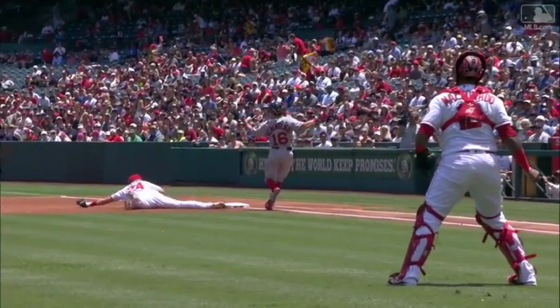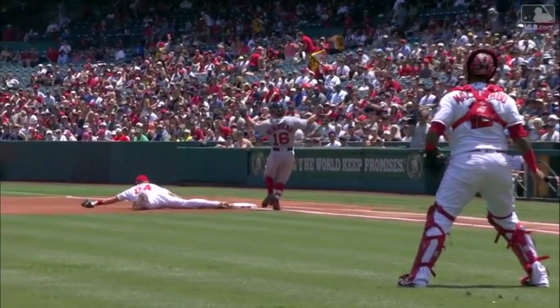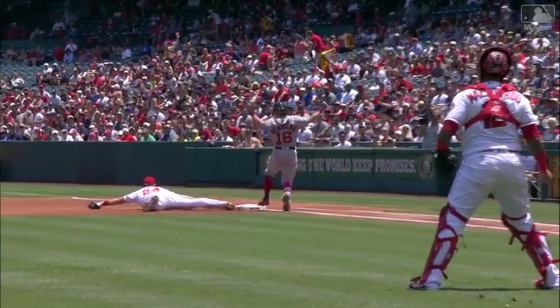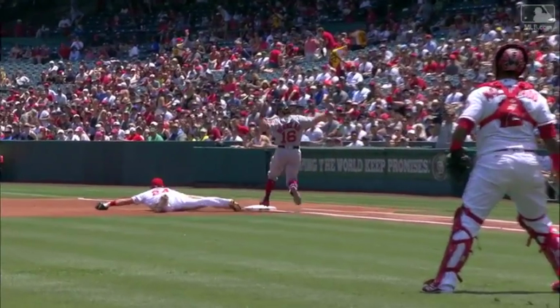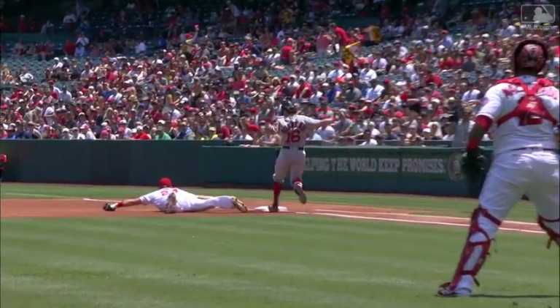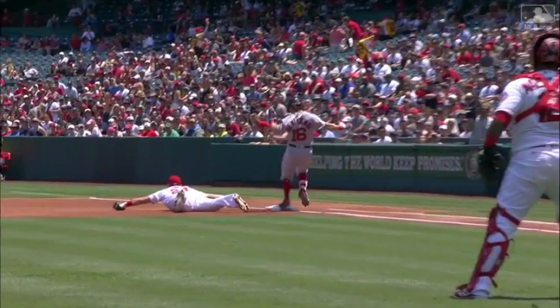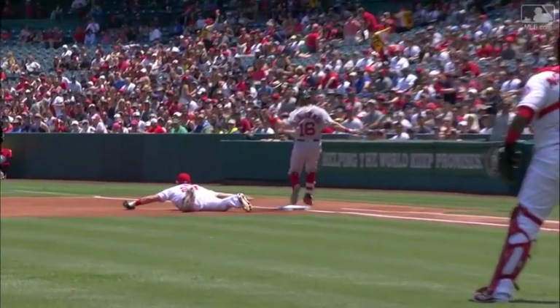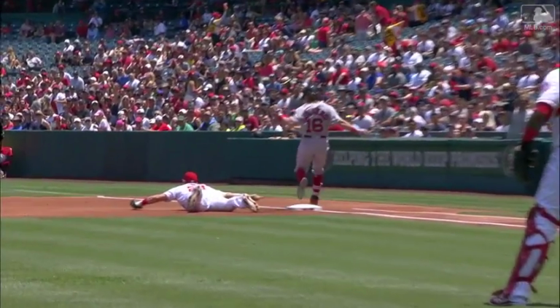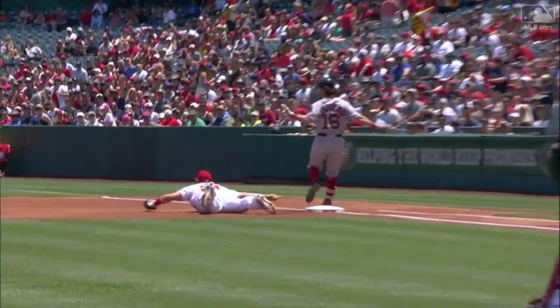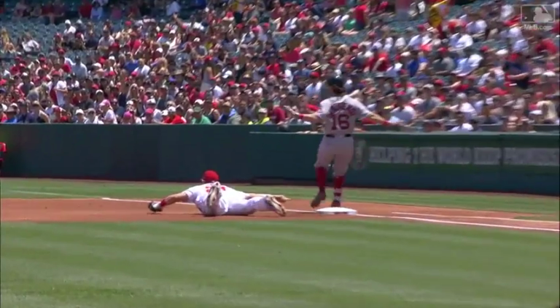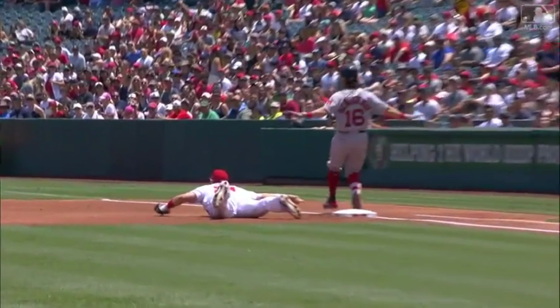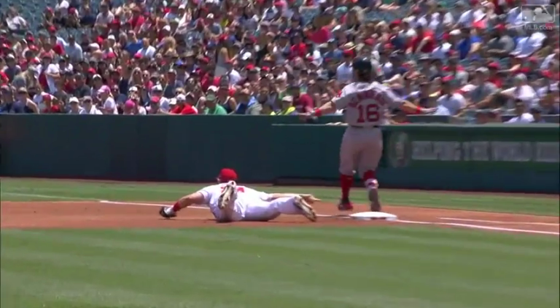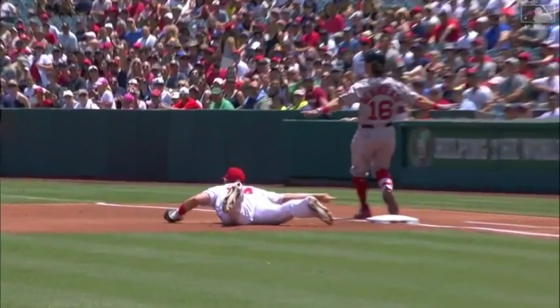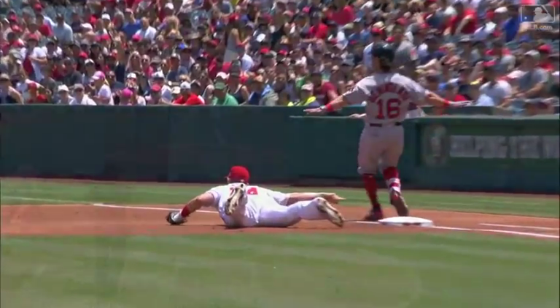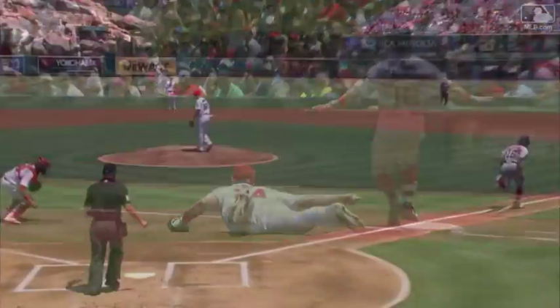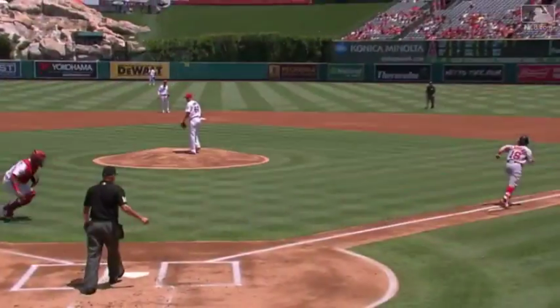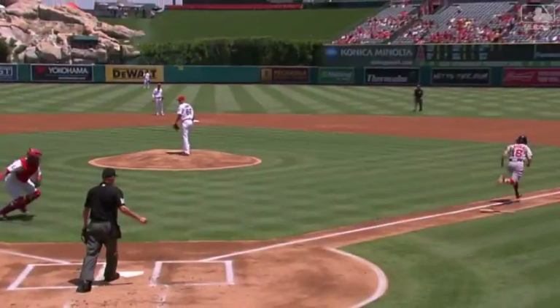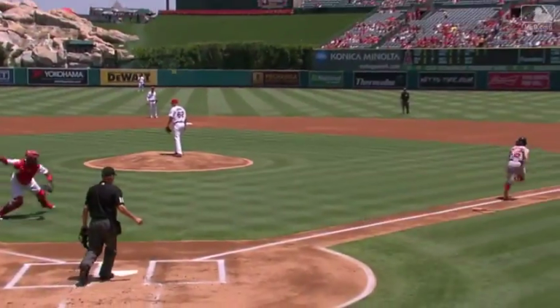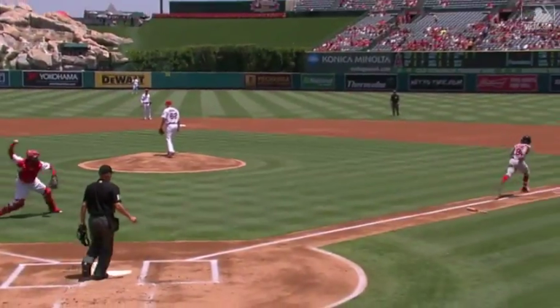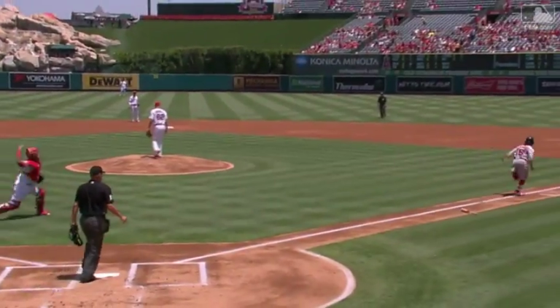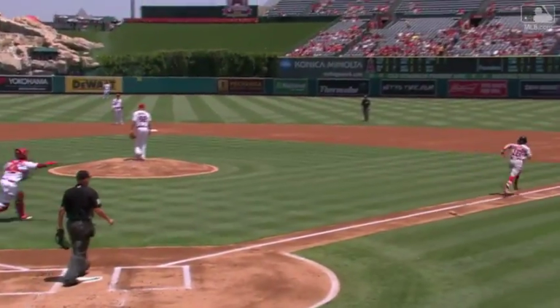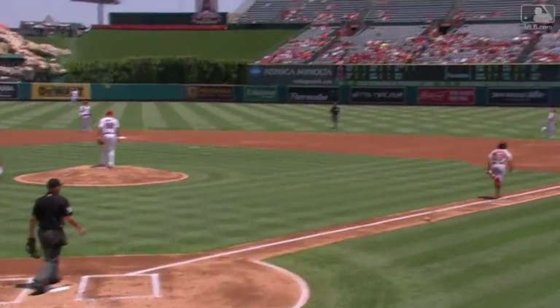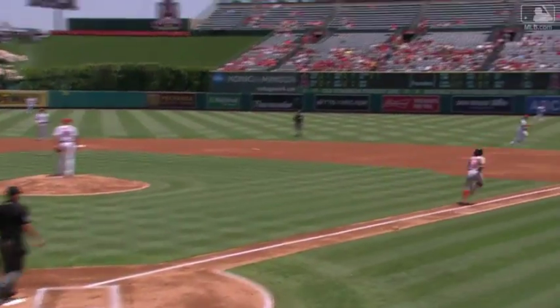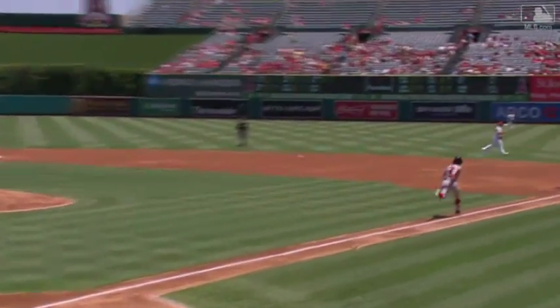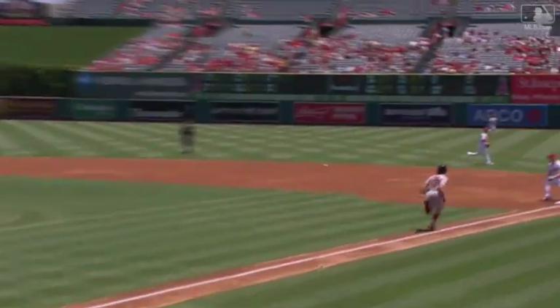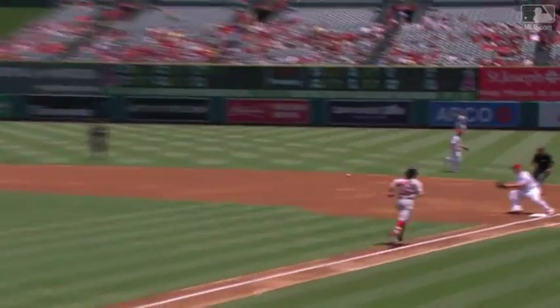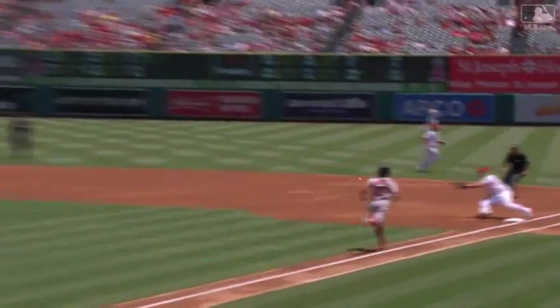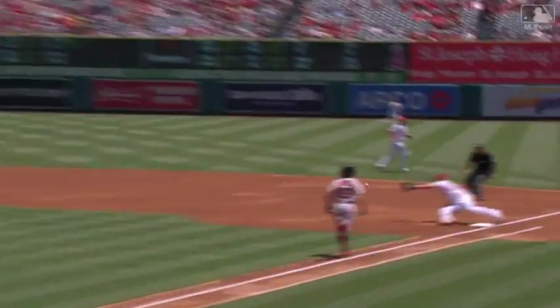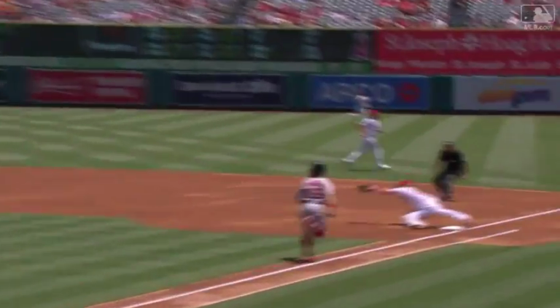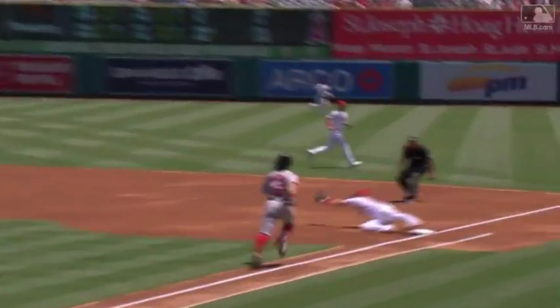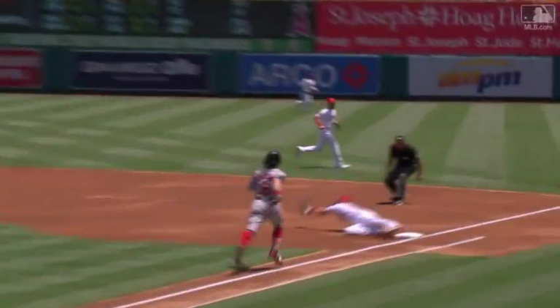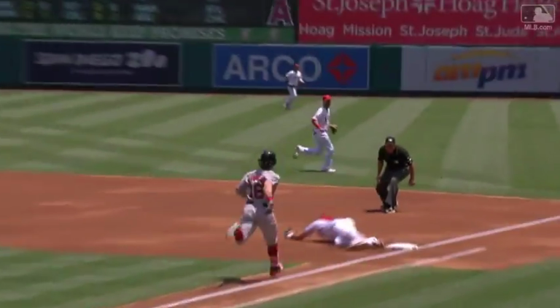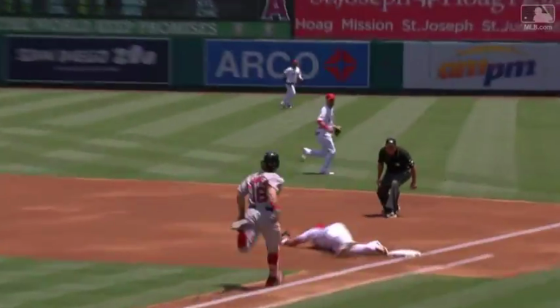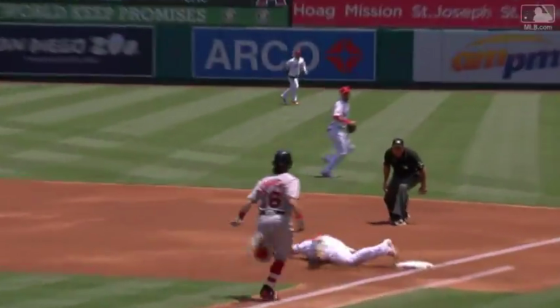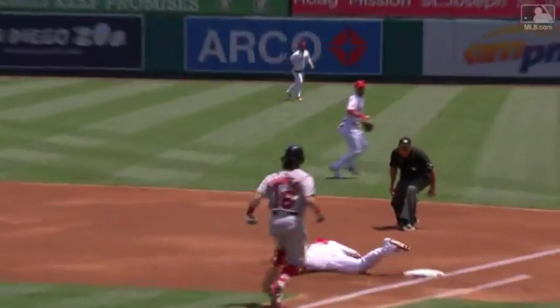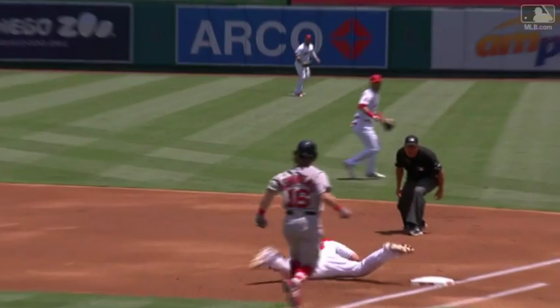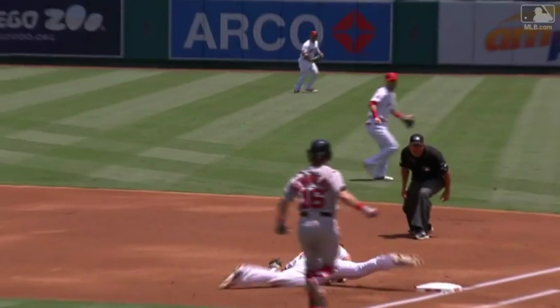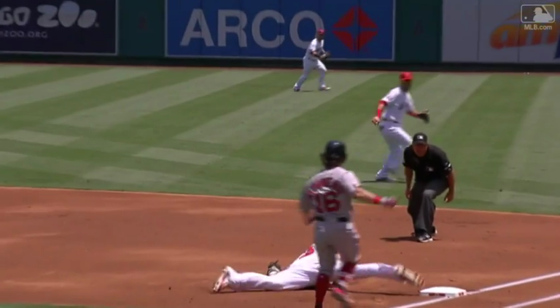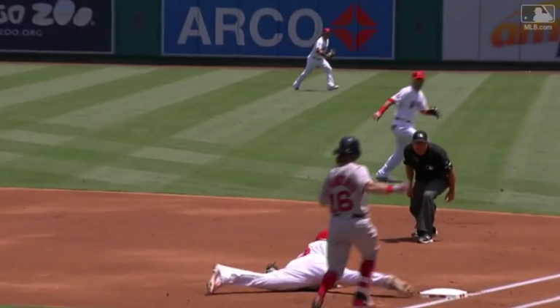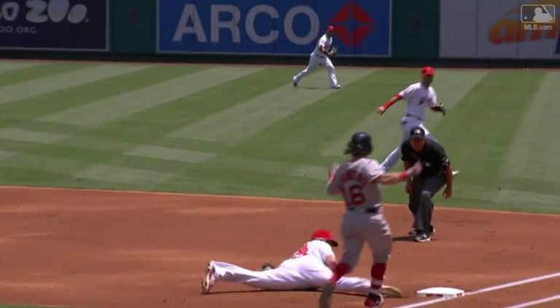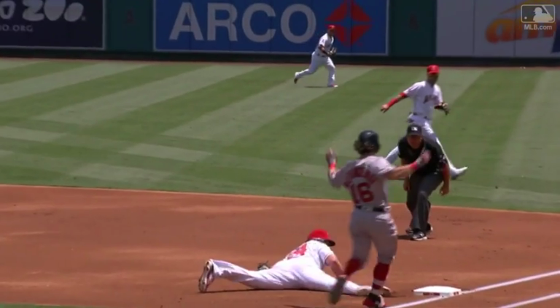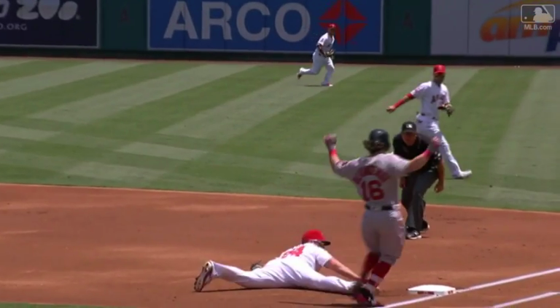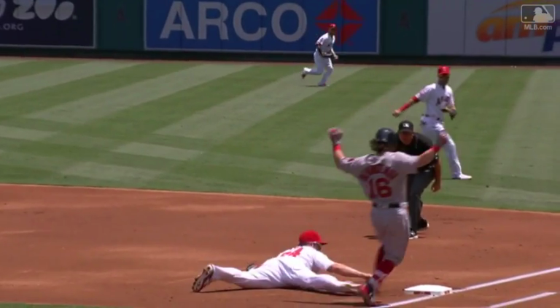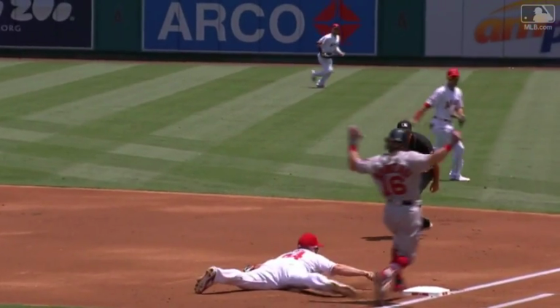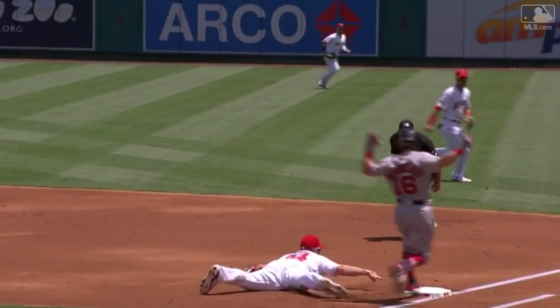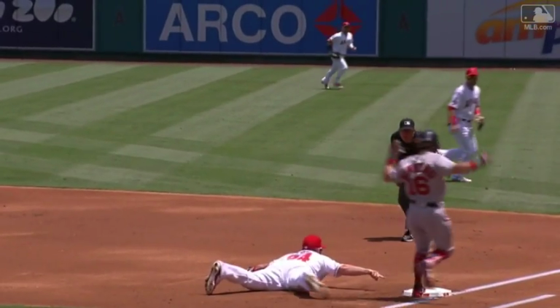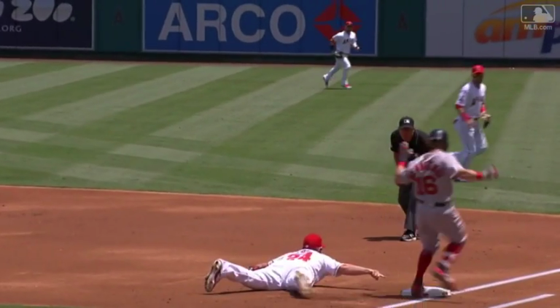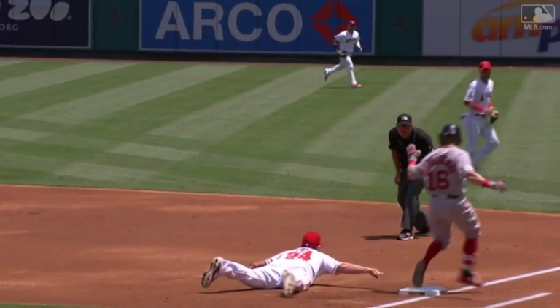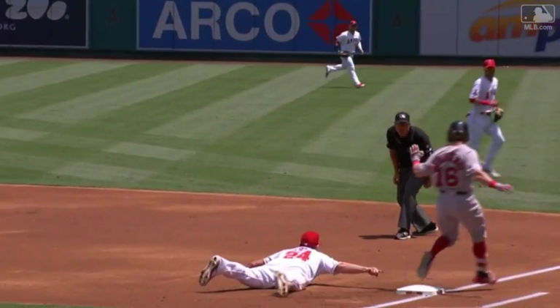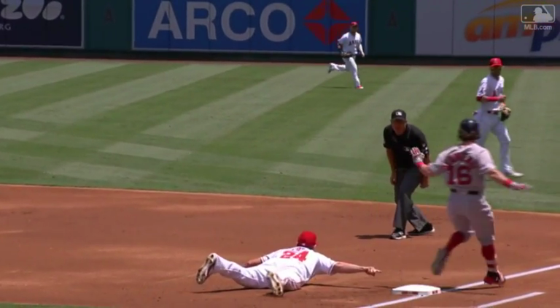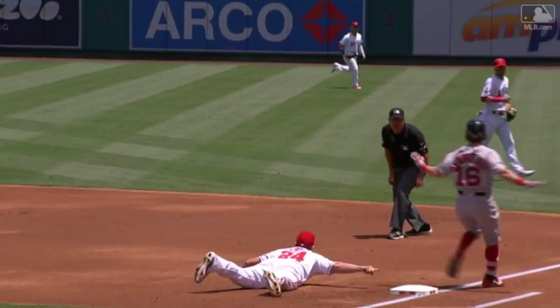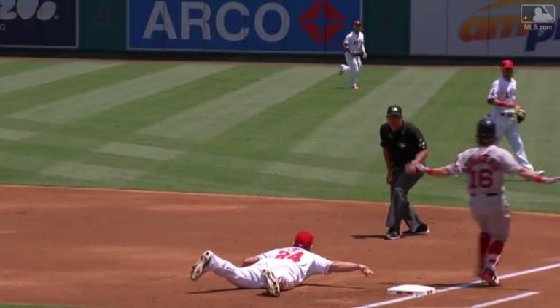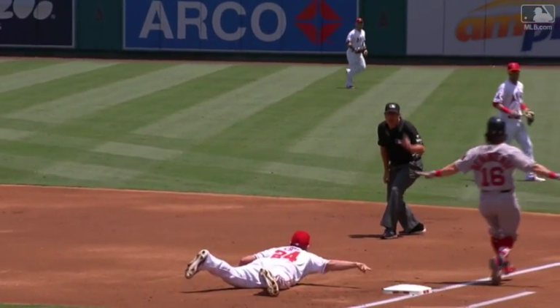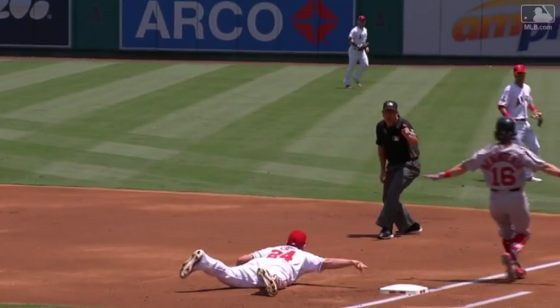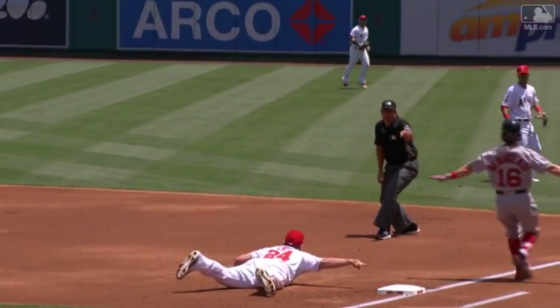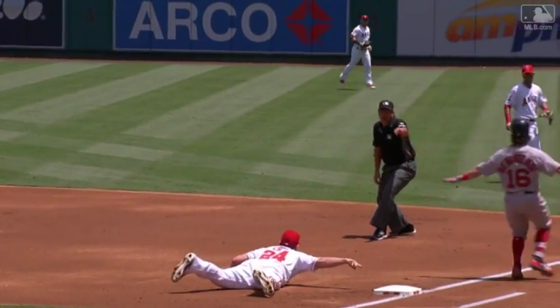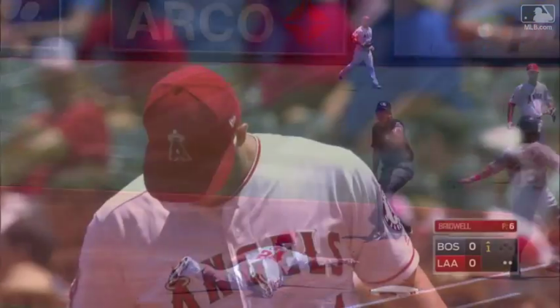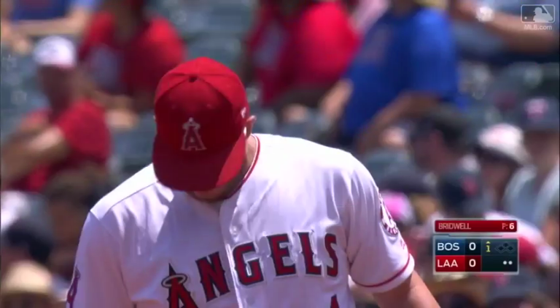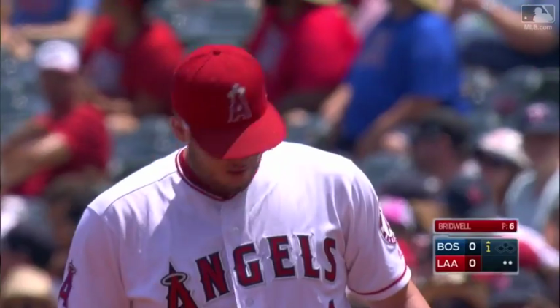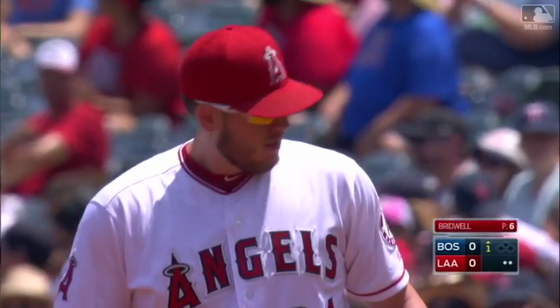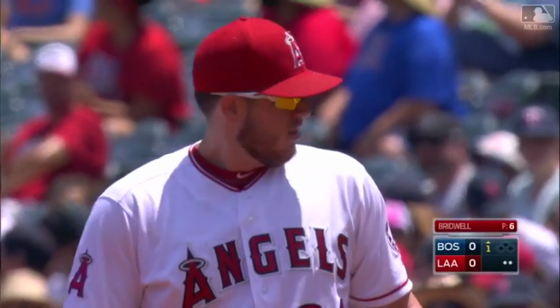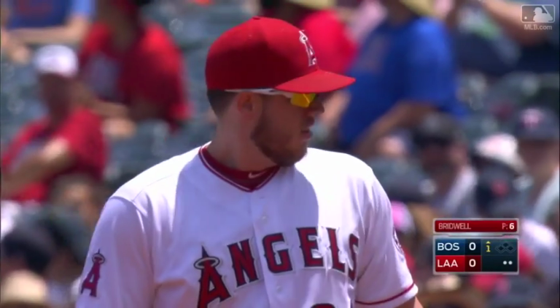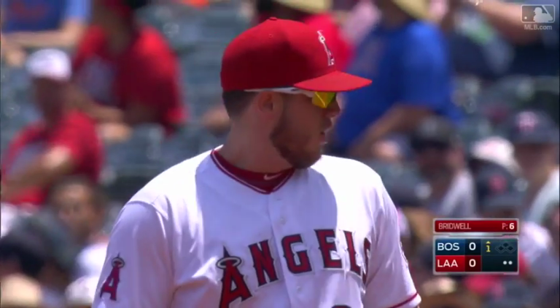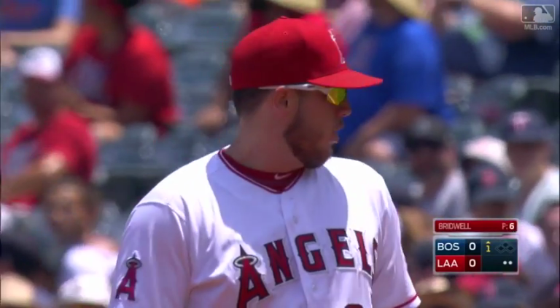I have no idea how he's able to keep his foot on the base. The throw gets away from him — a great play by CJ Krohn.